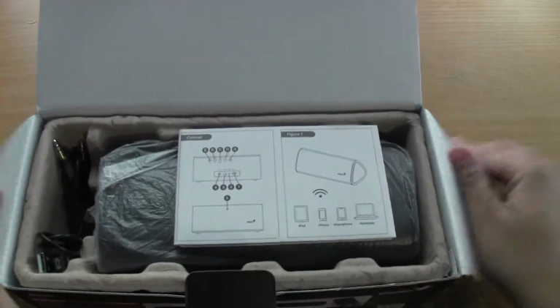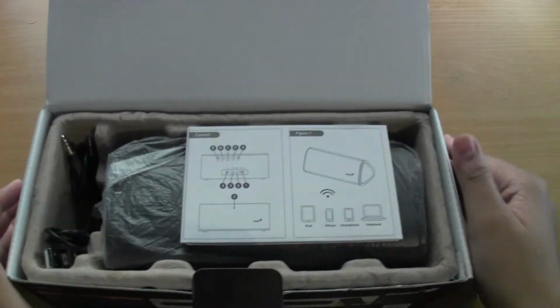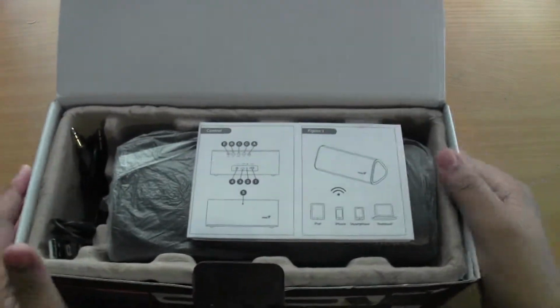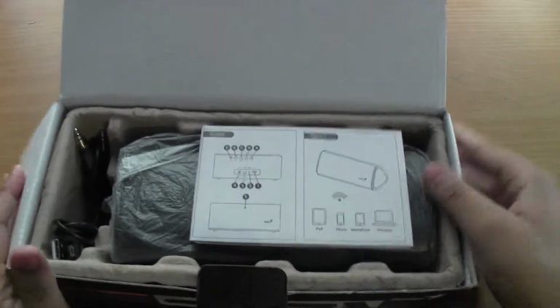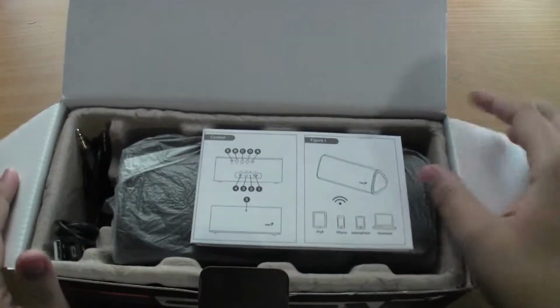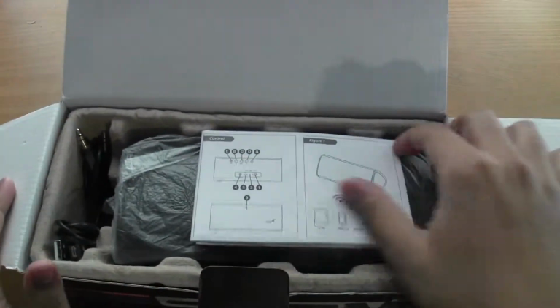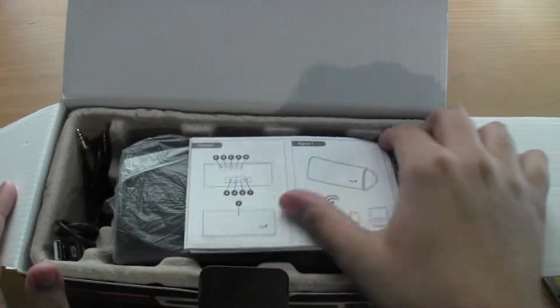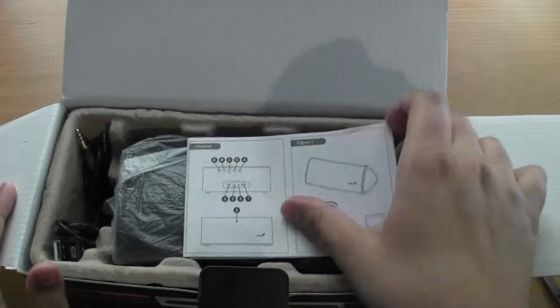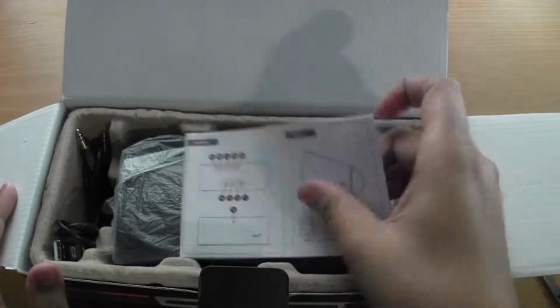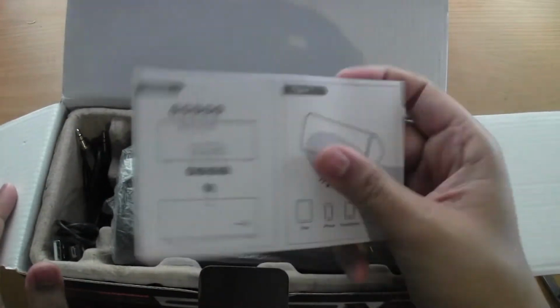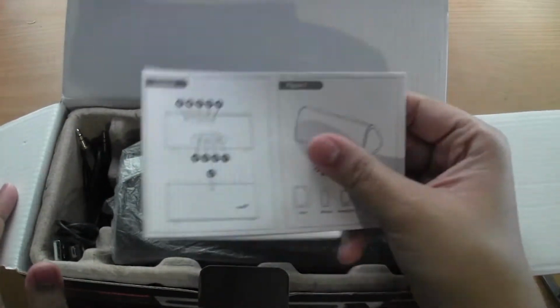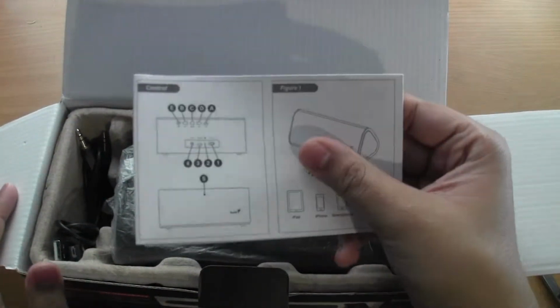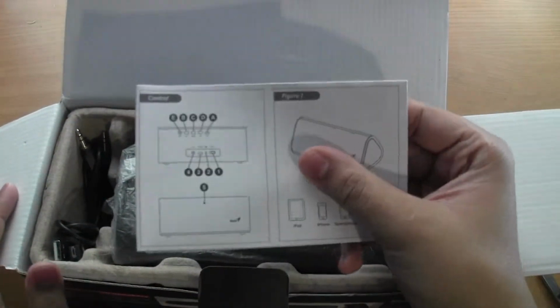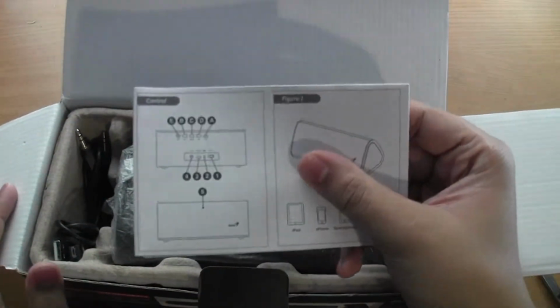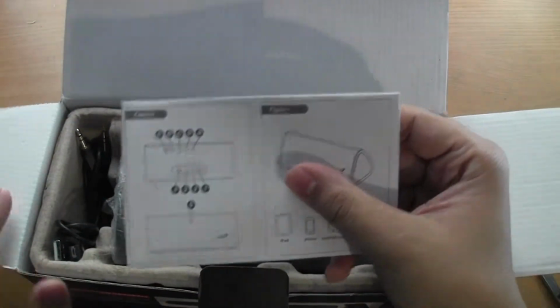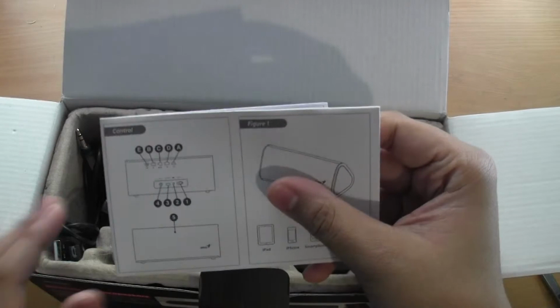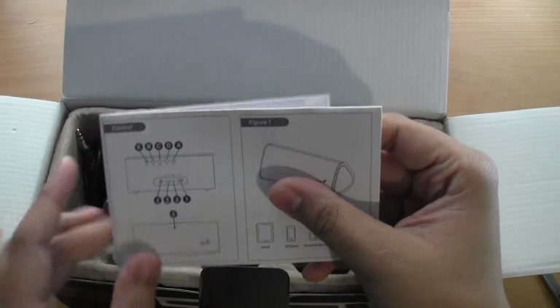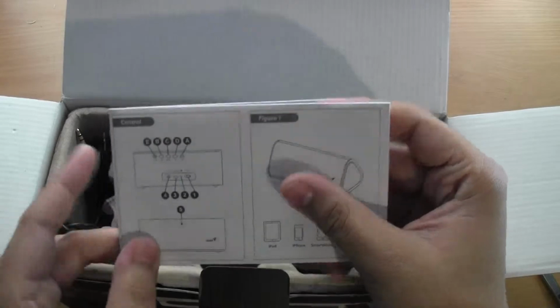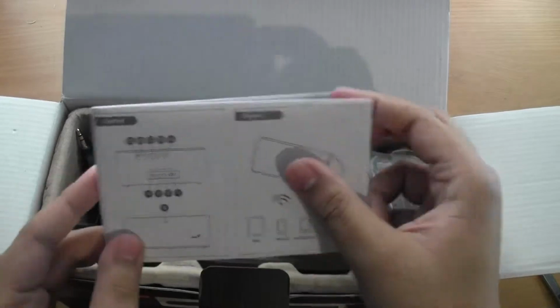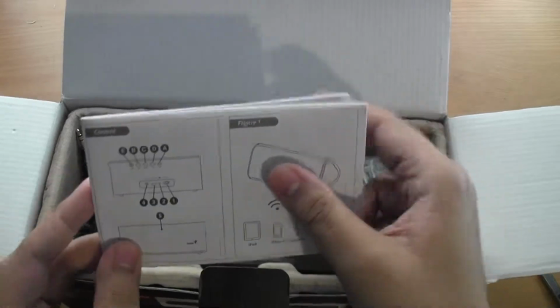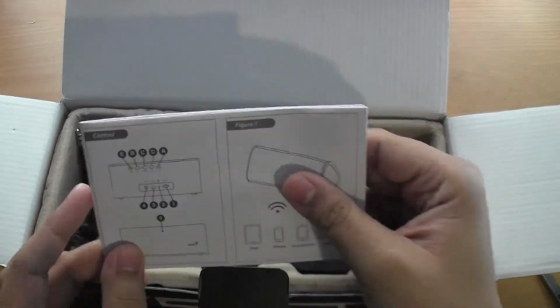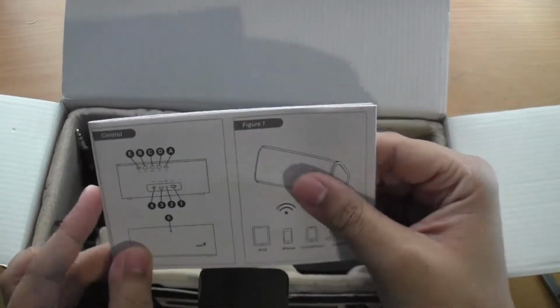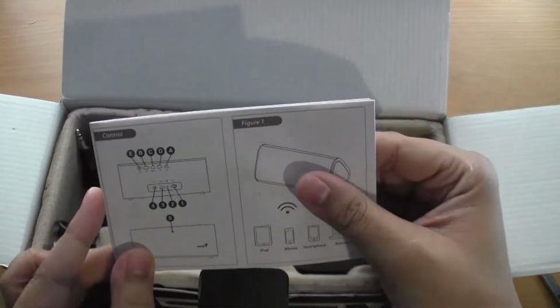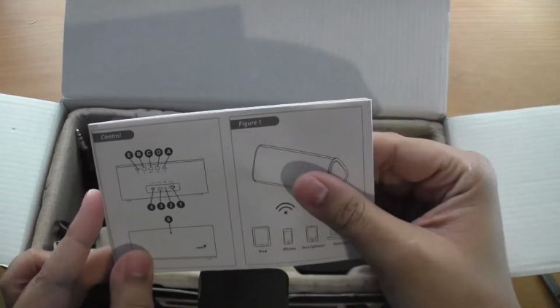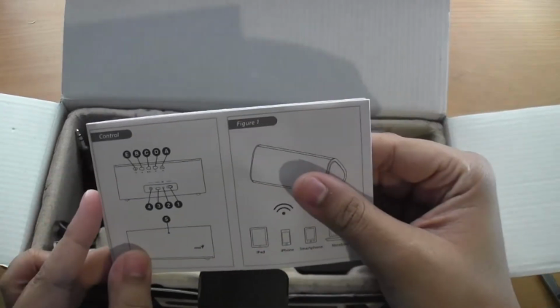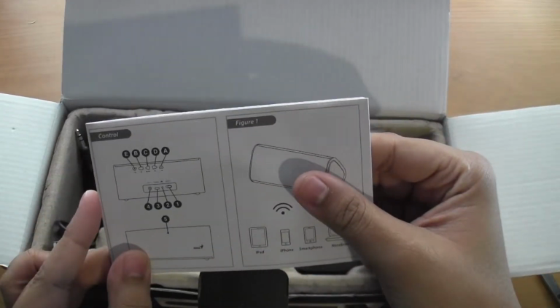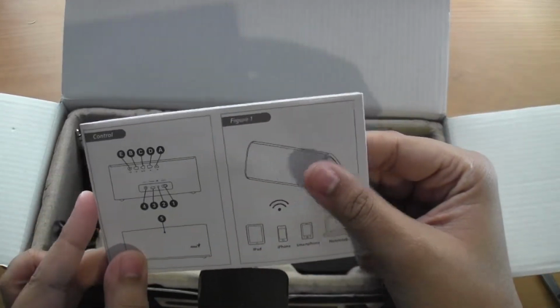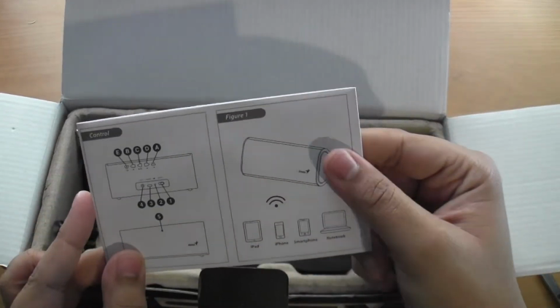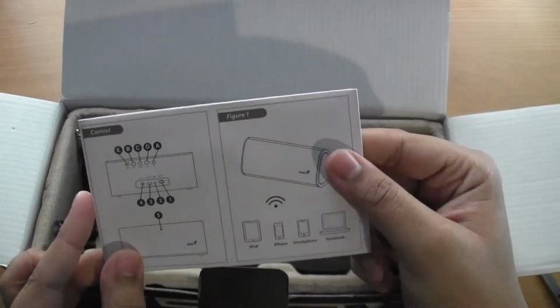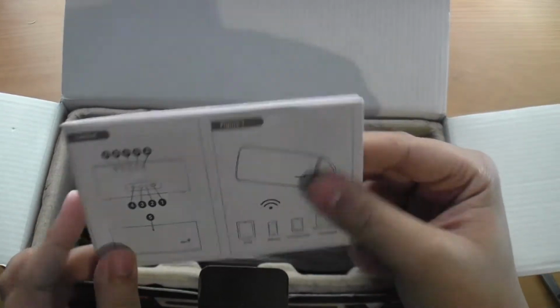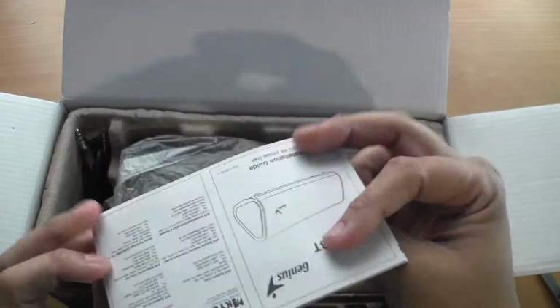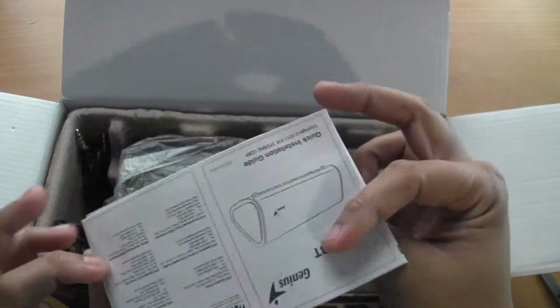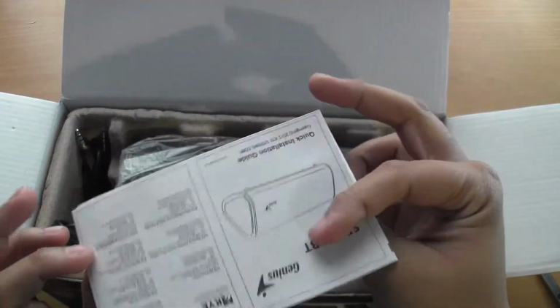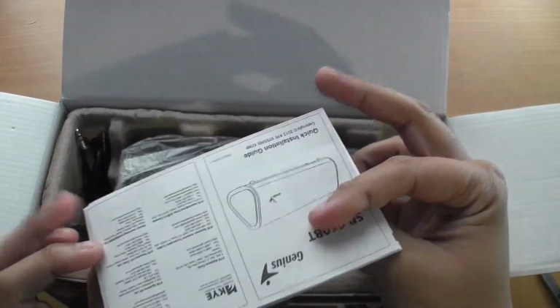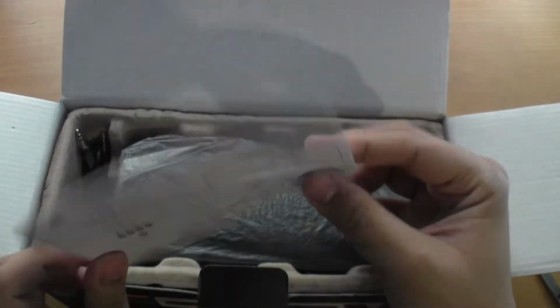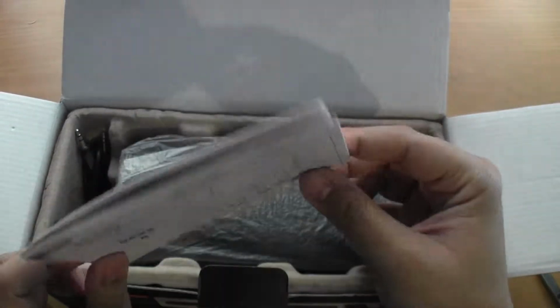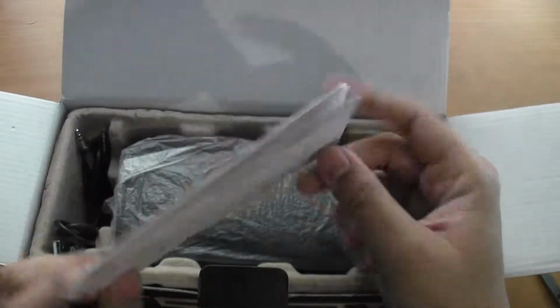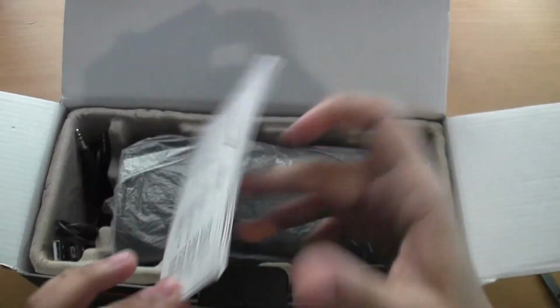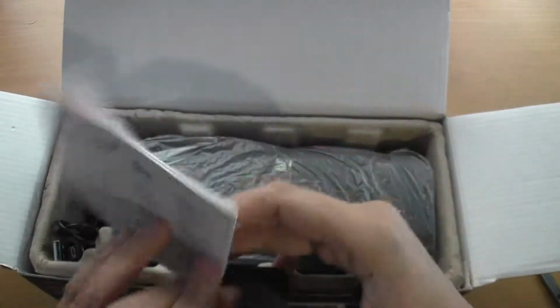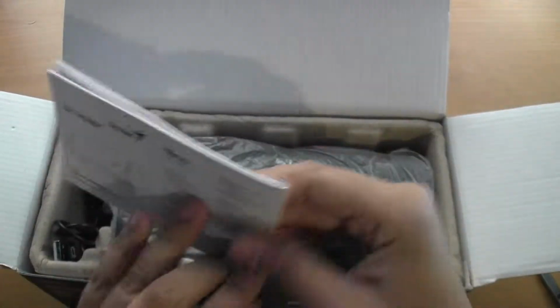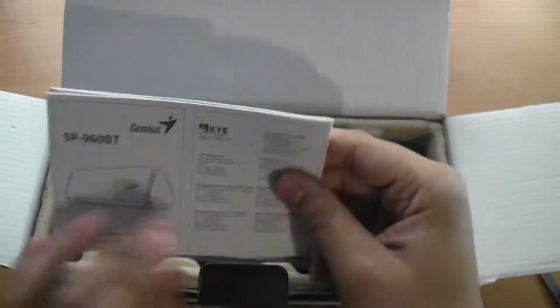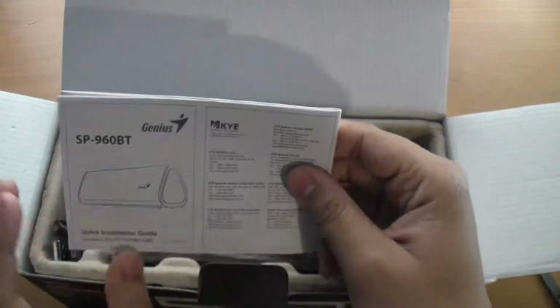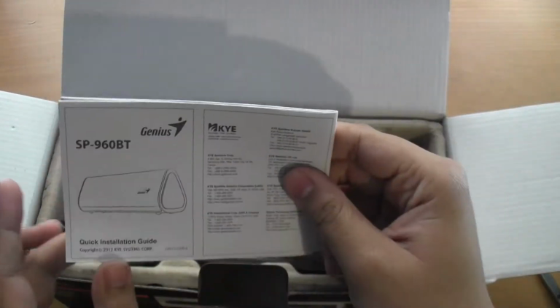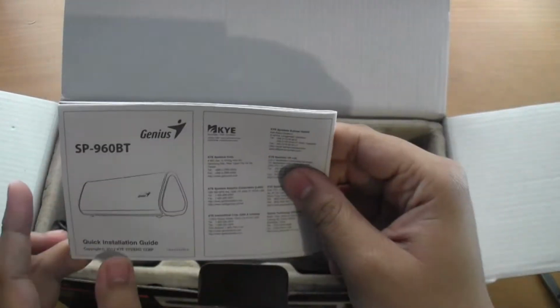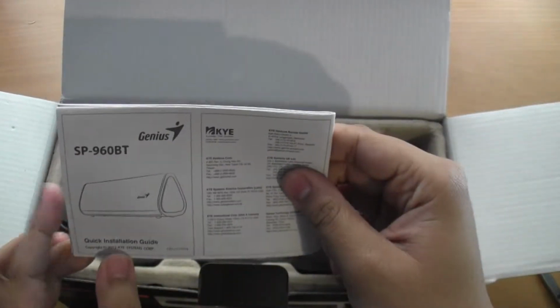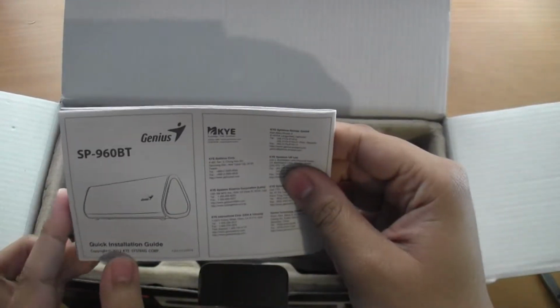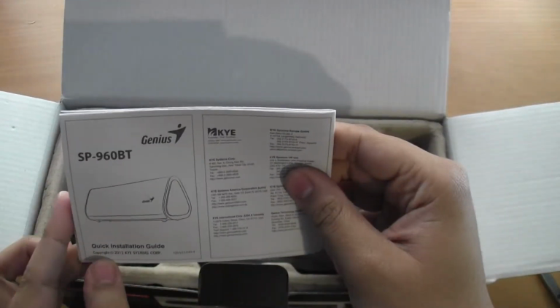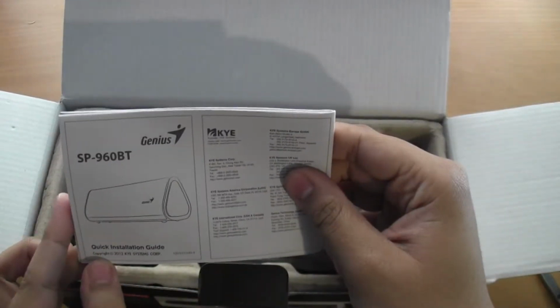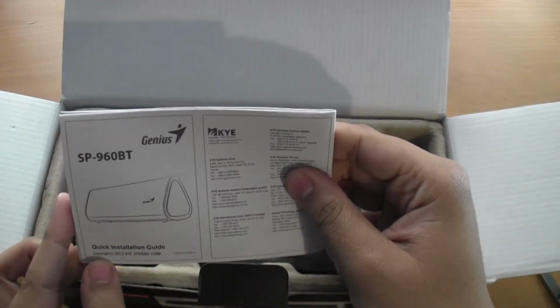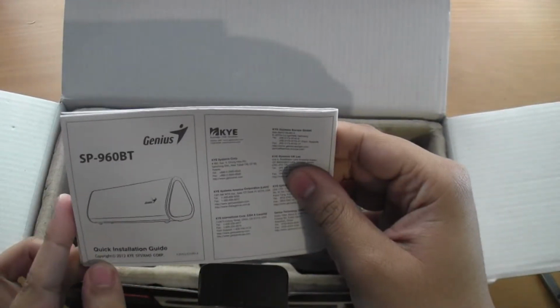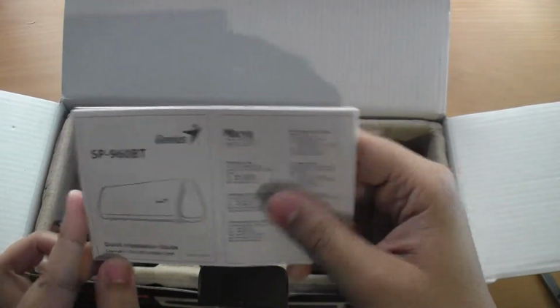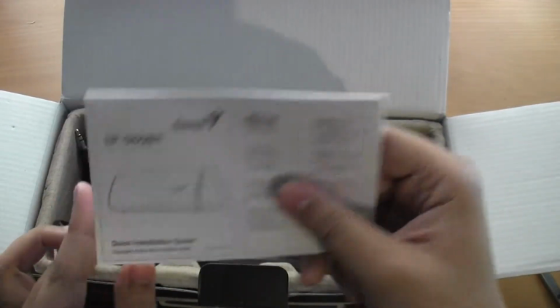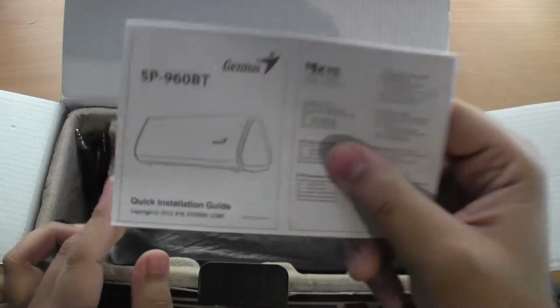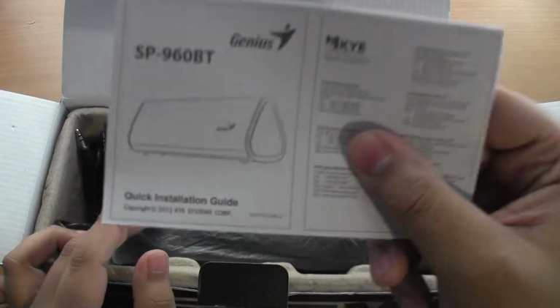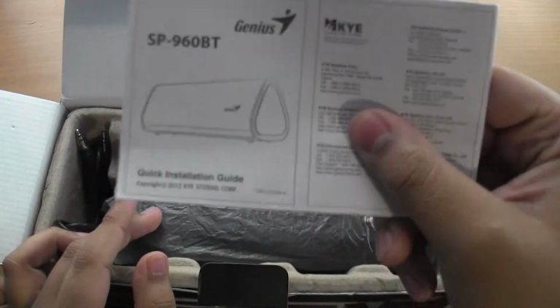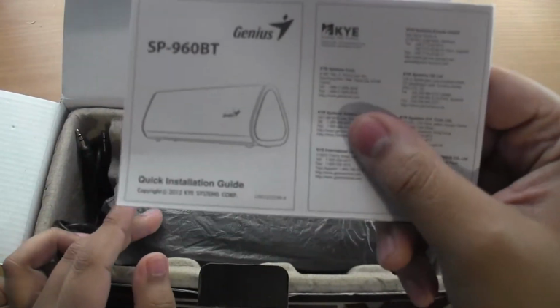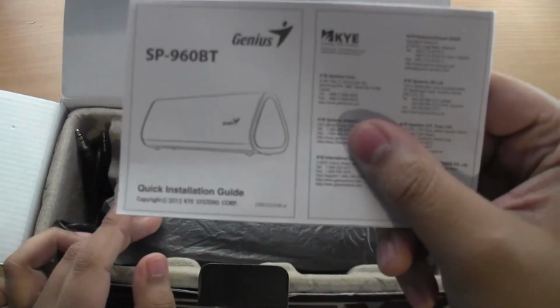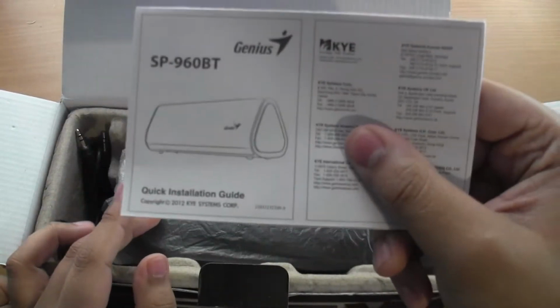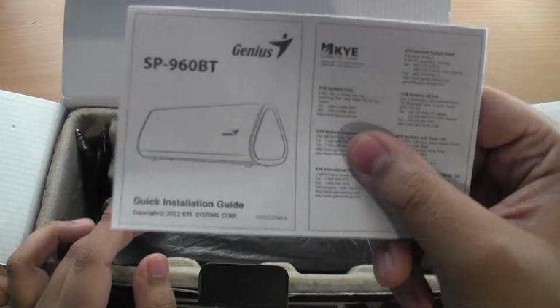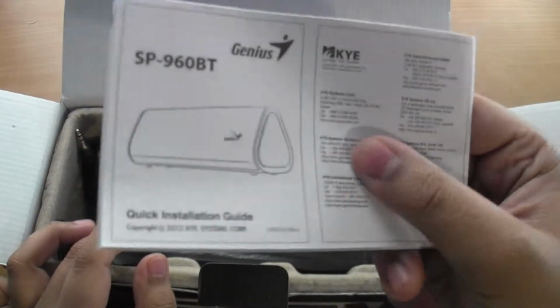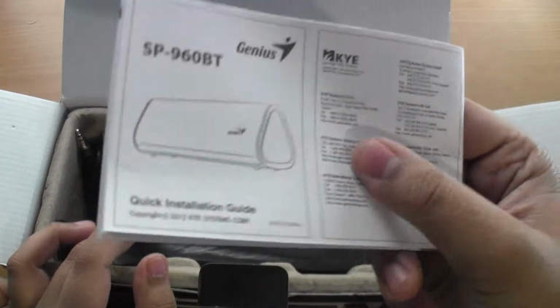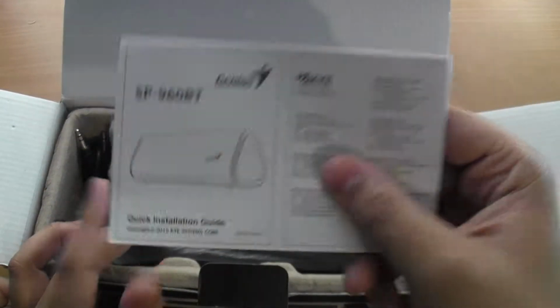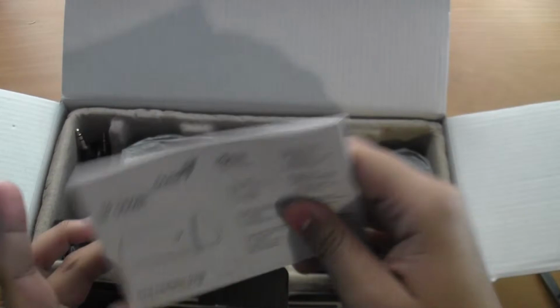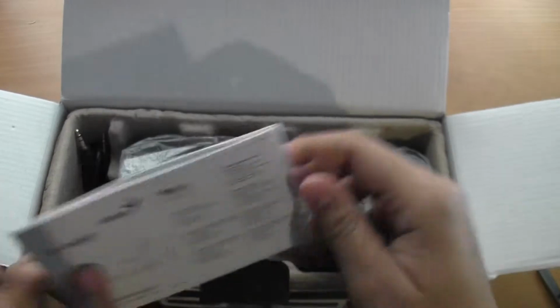First thing we get is kind of a user guide right here — a user installation guide.